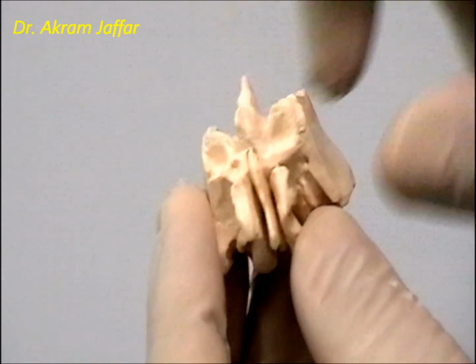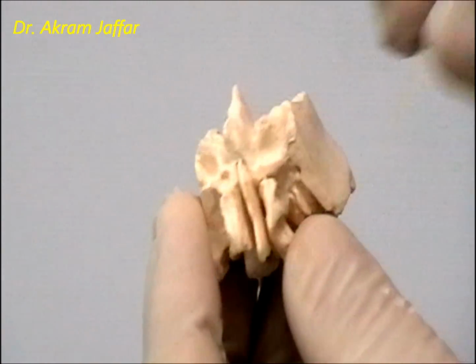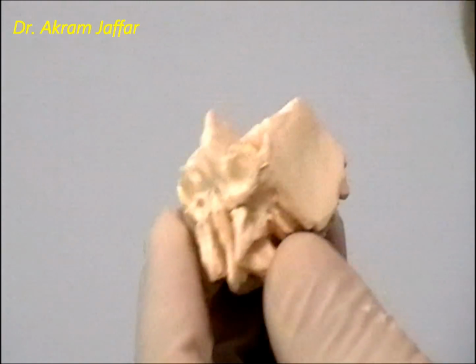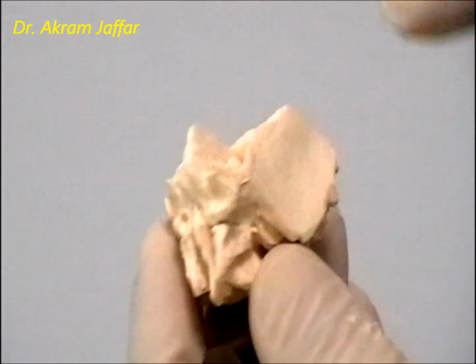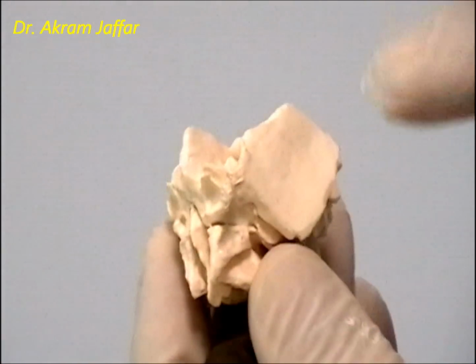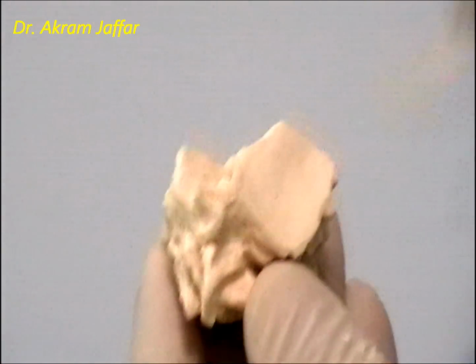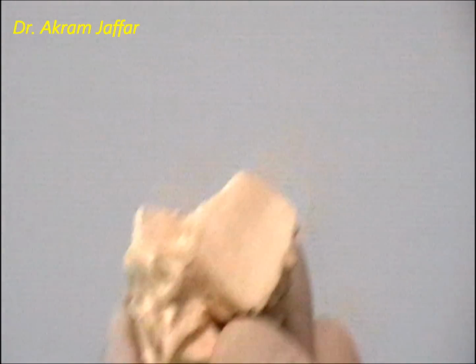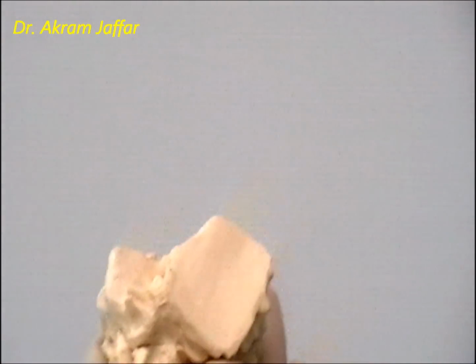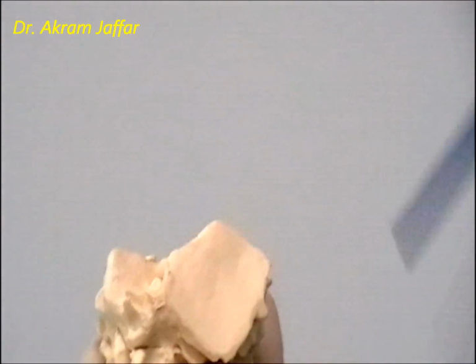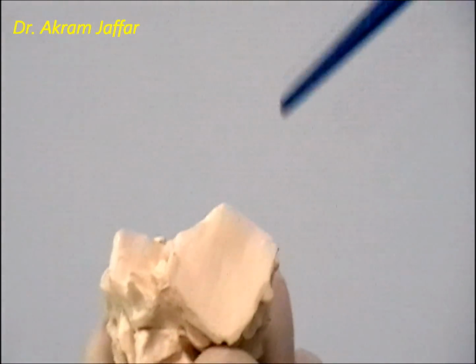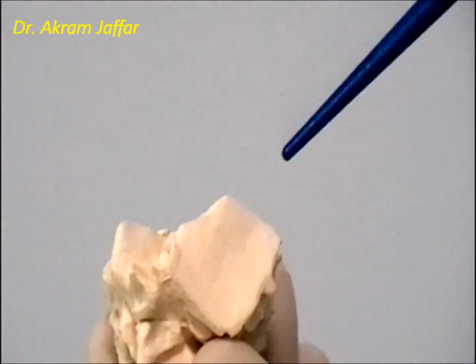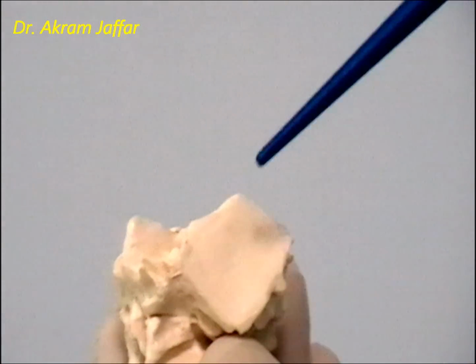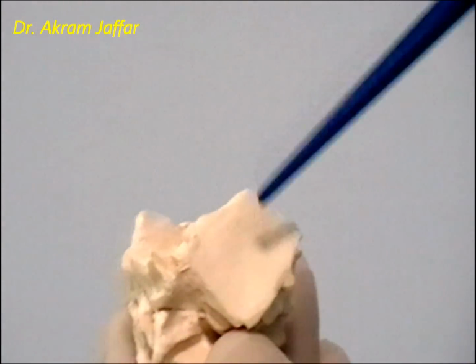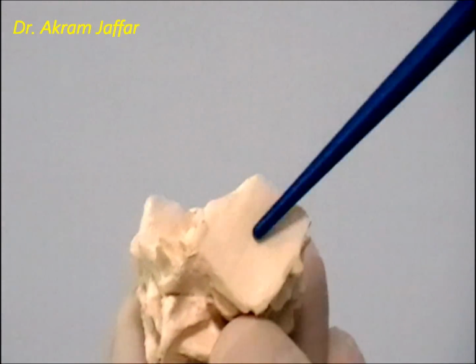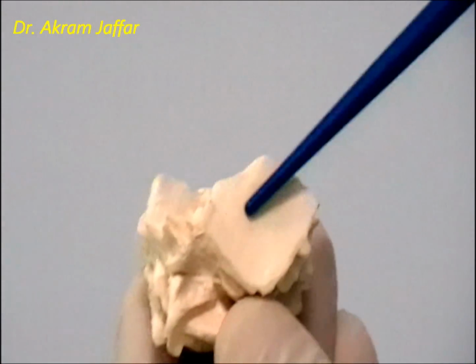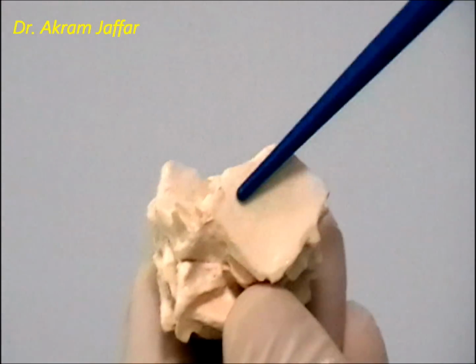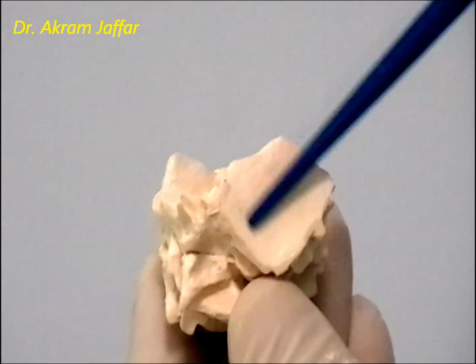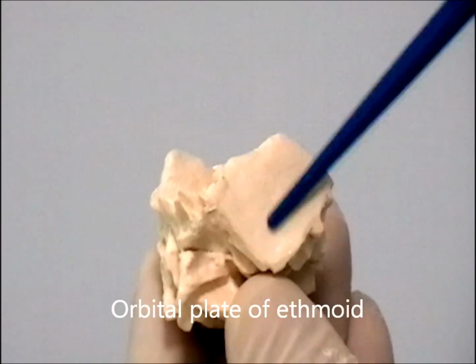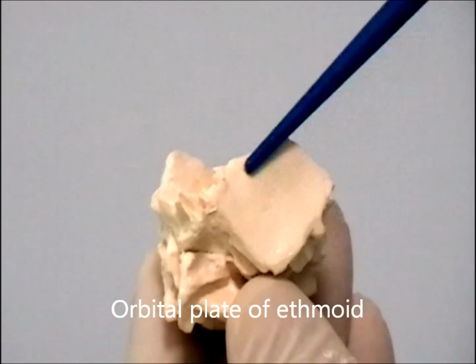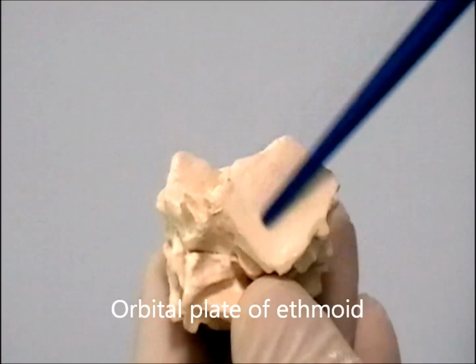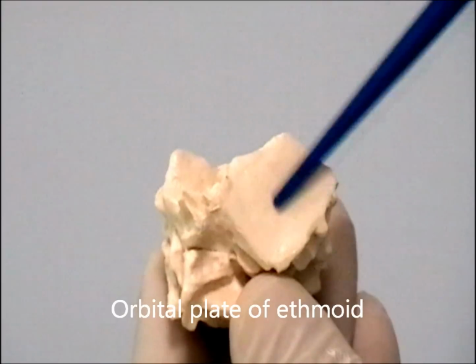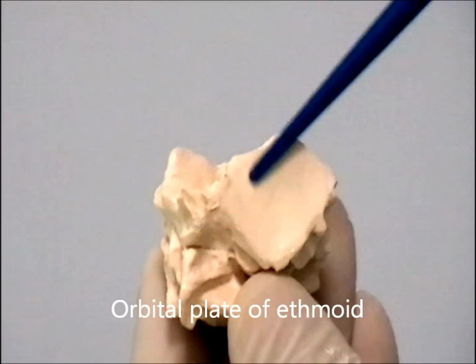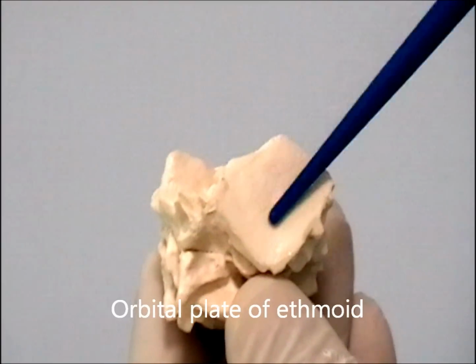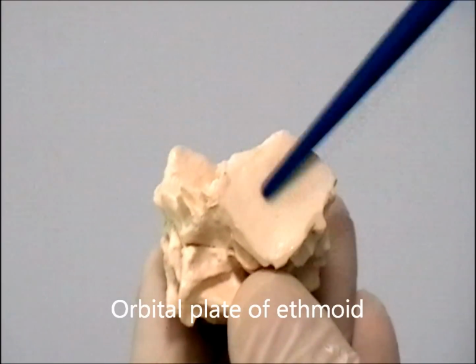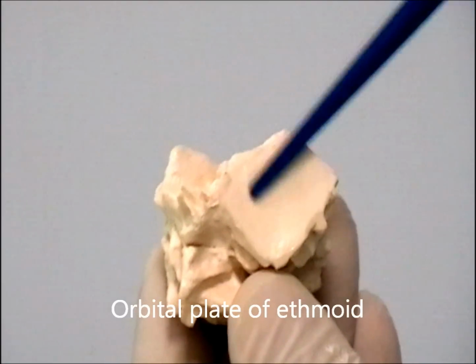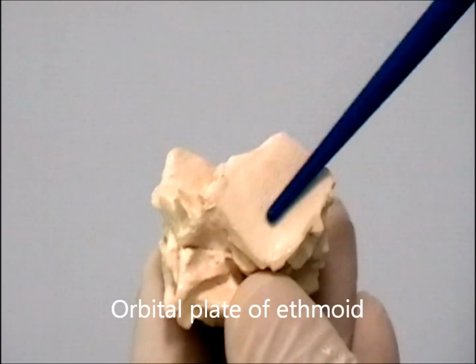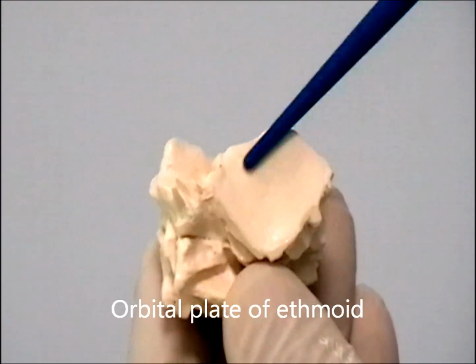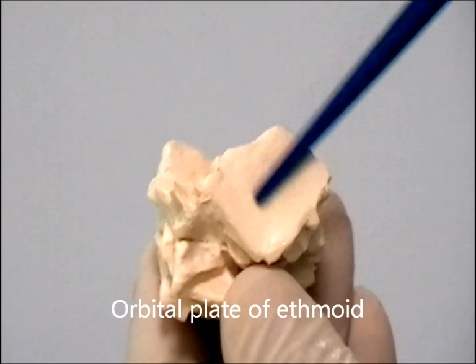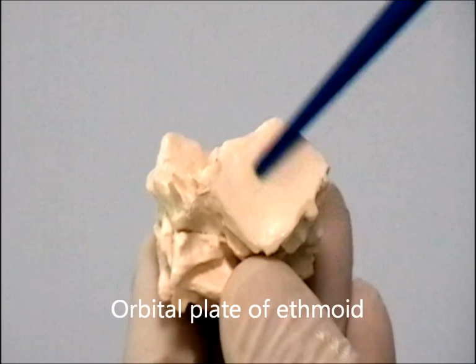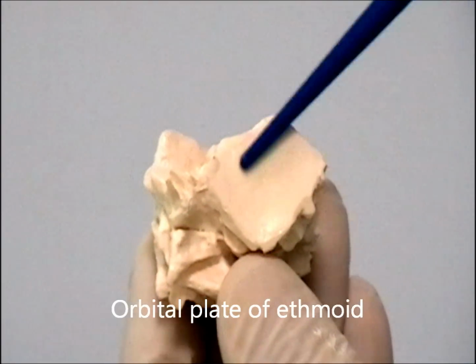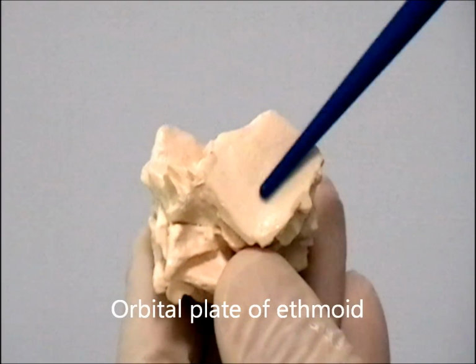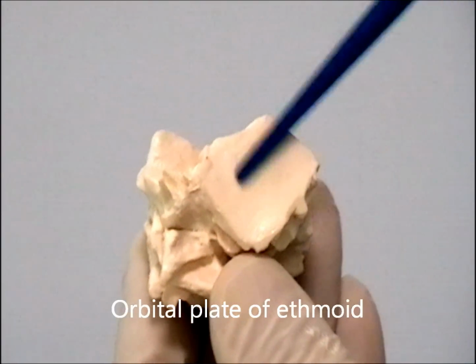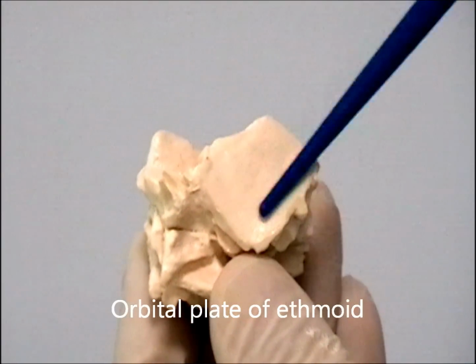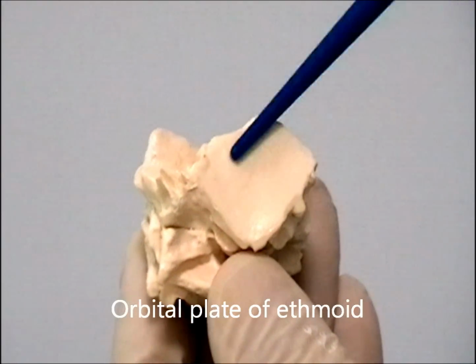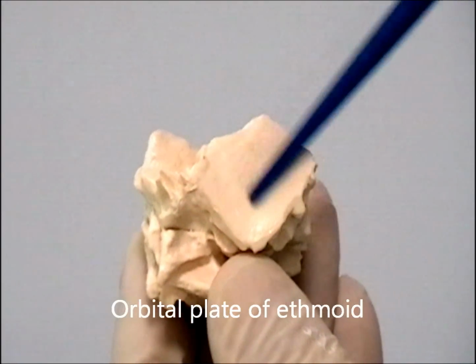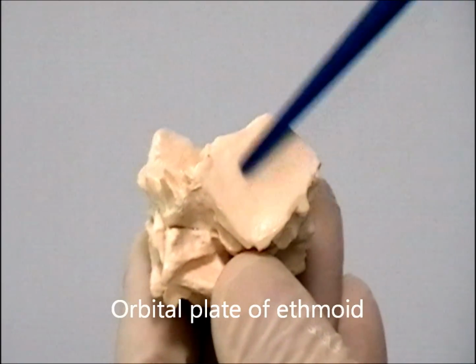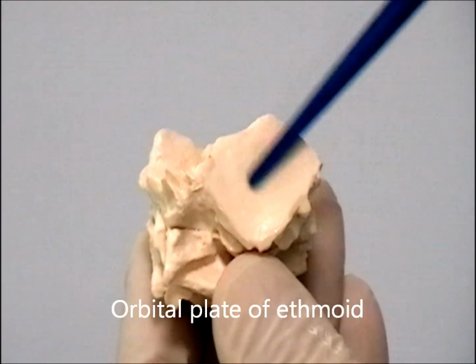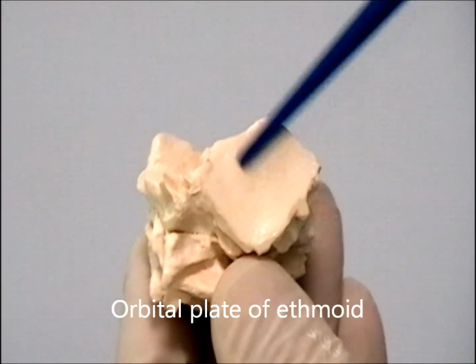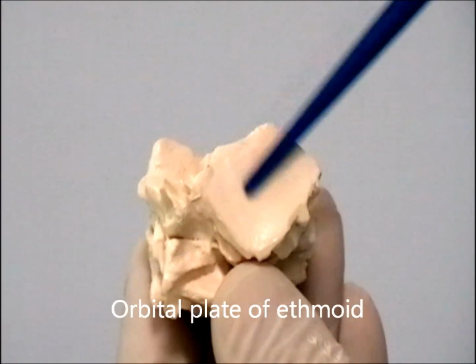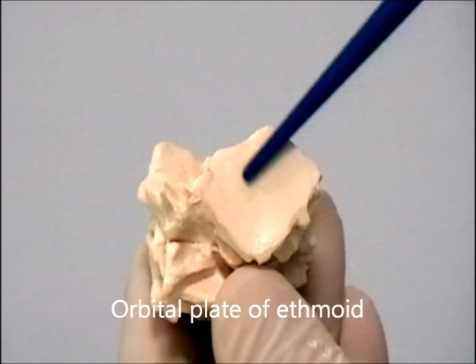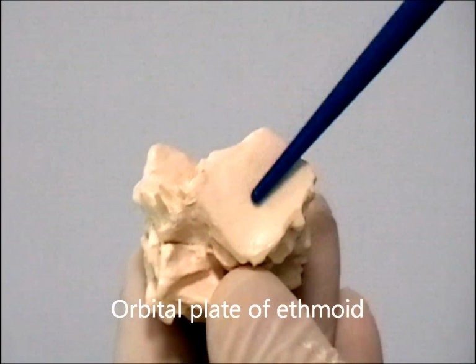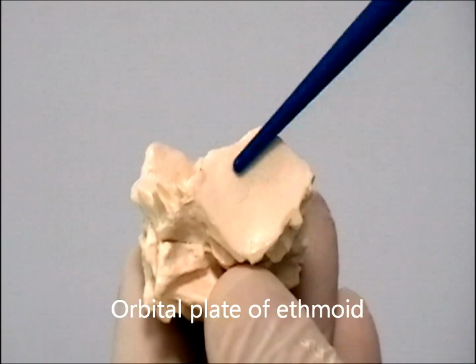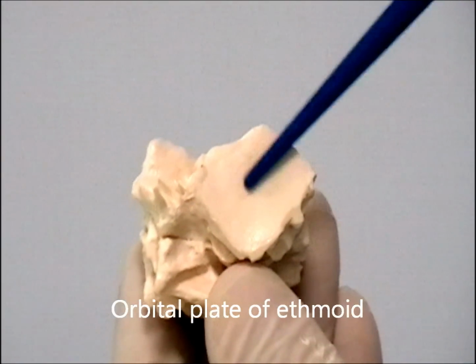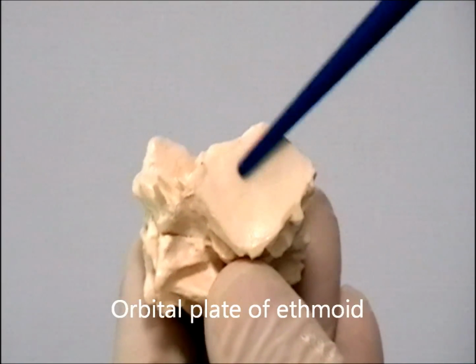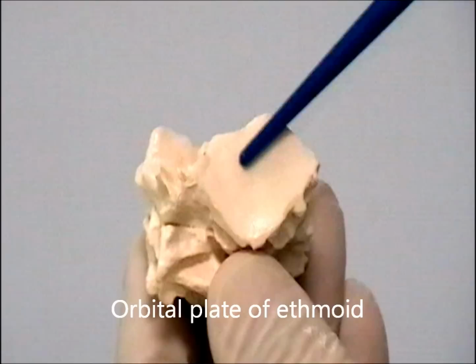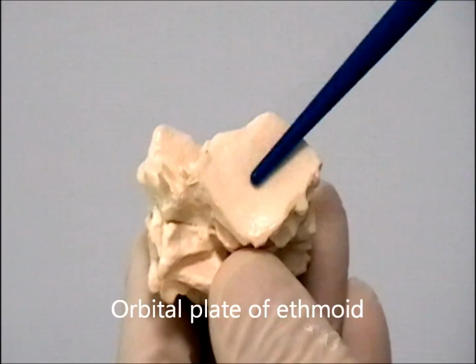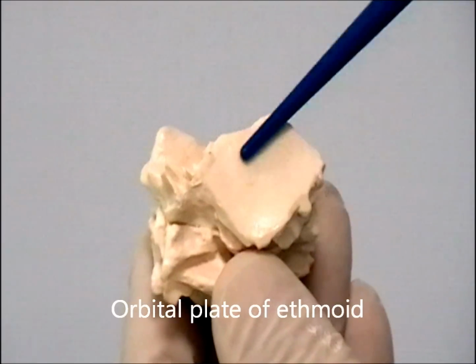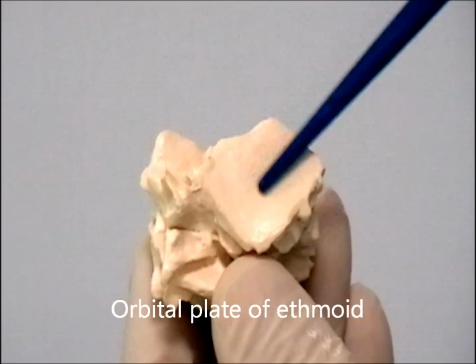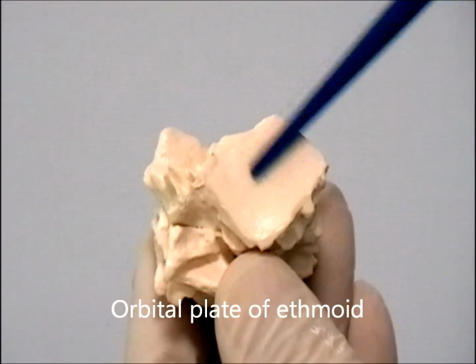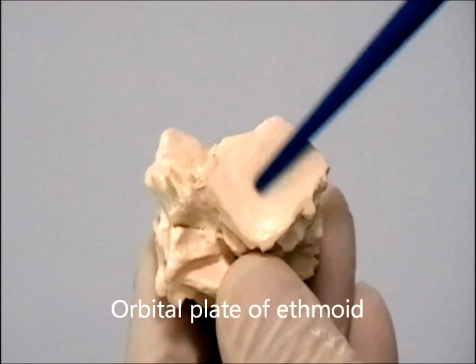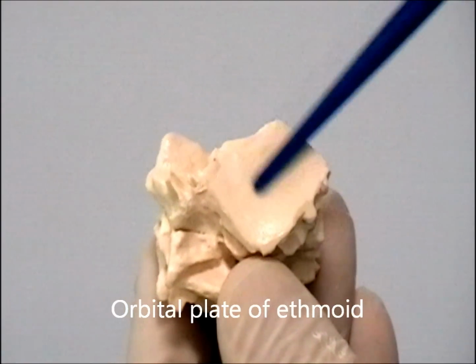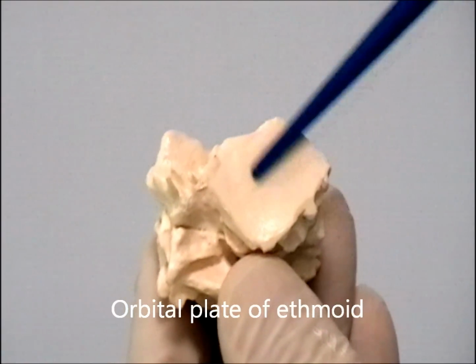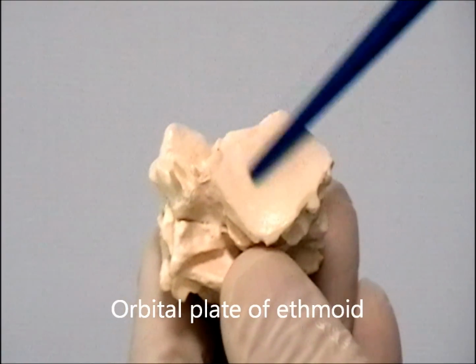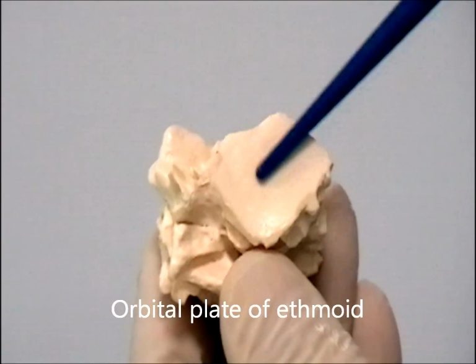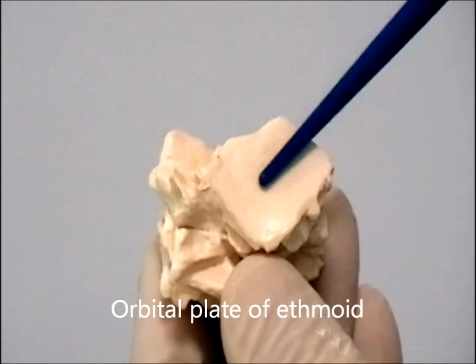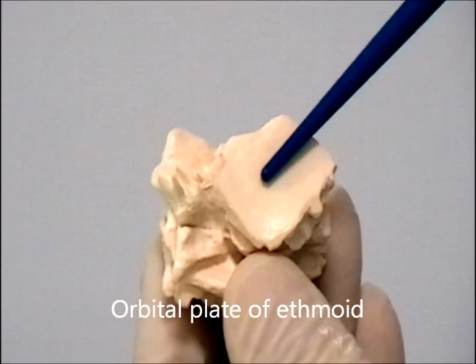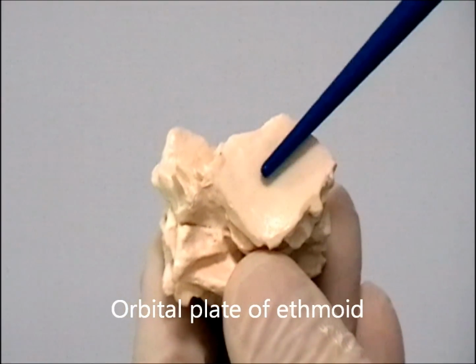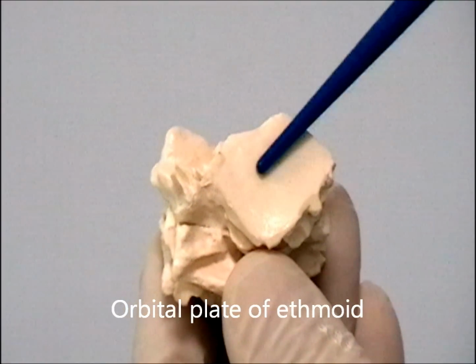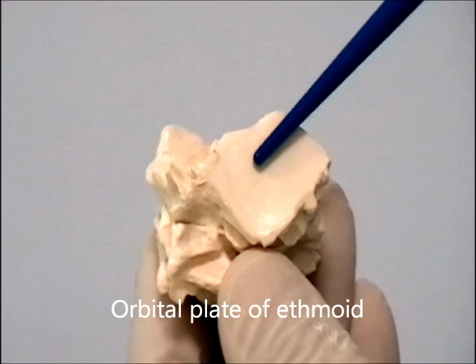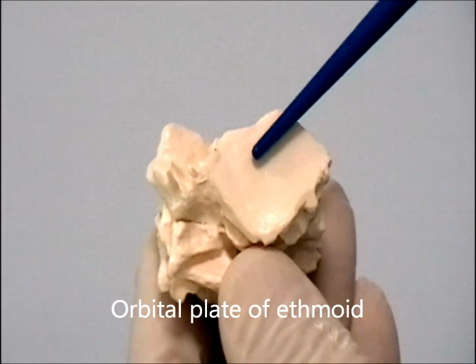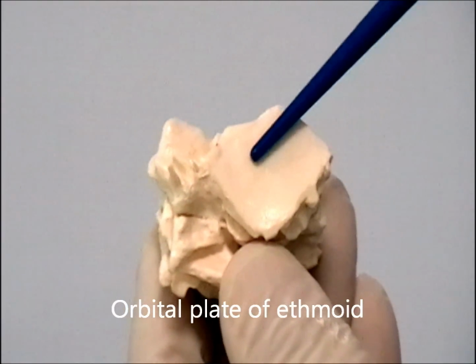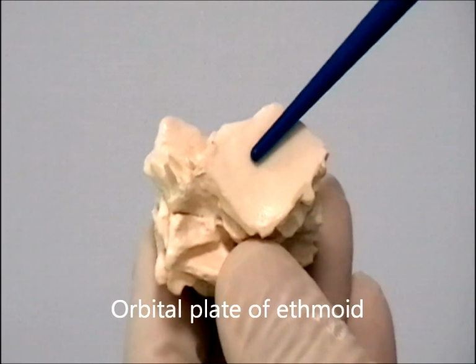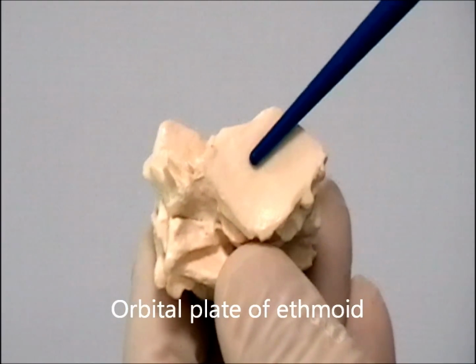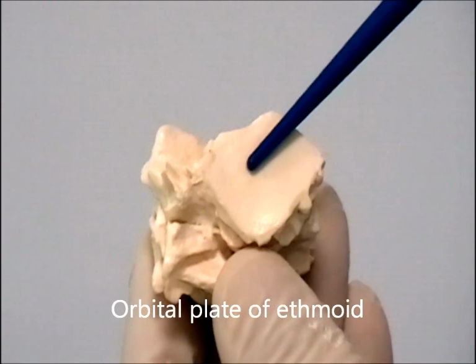This part of the ethmoid bone is the orbital plate of the ethmoid bone. It can be seen in the medial wall of the orbit.